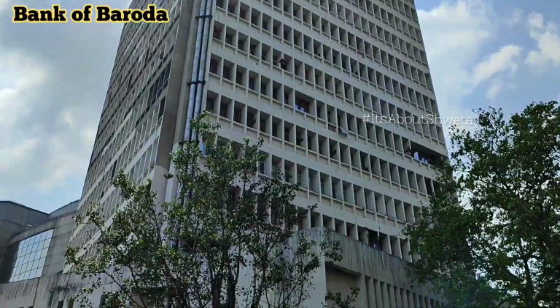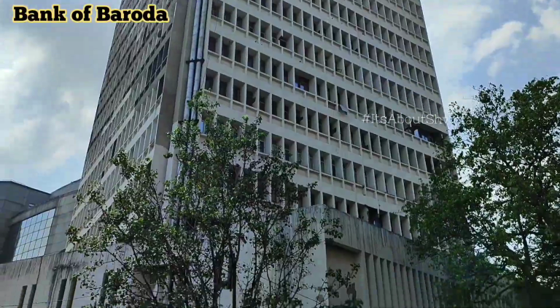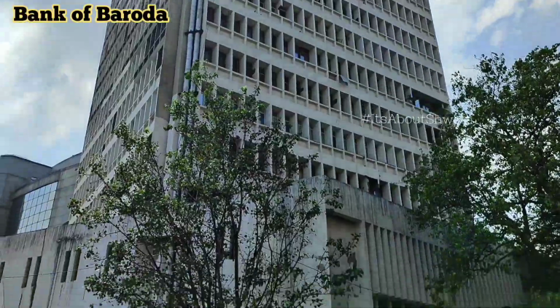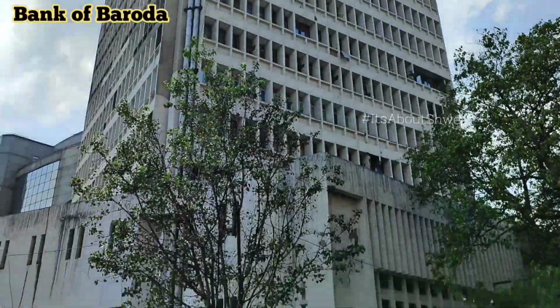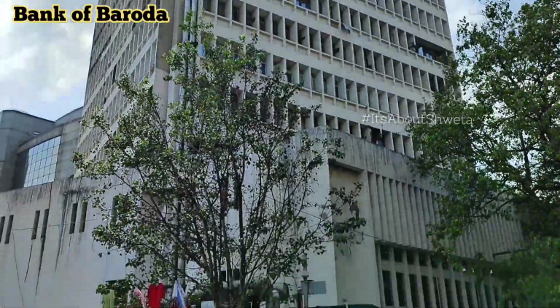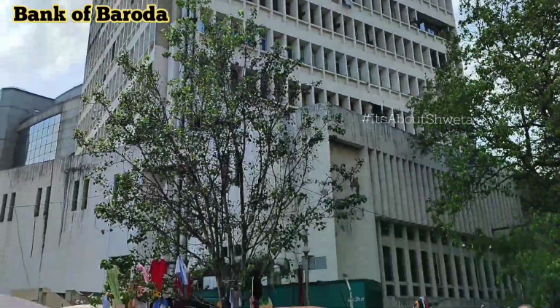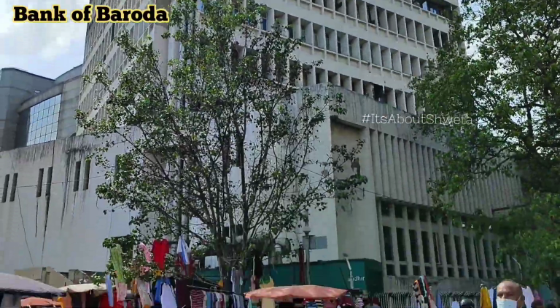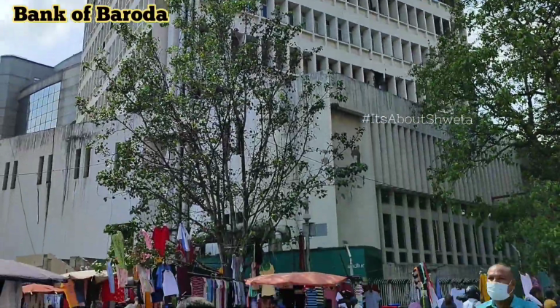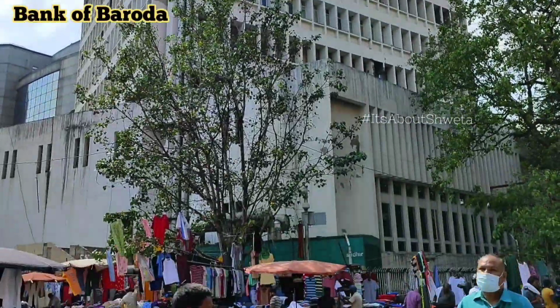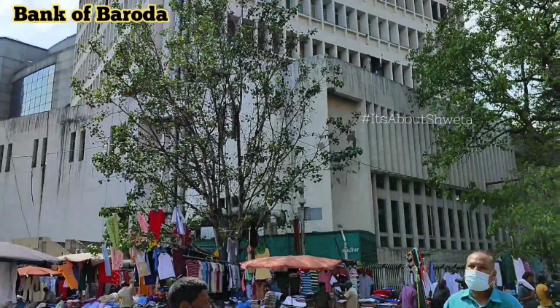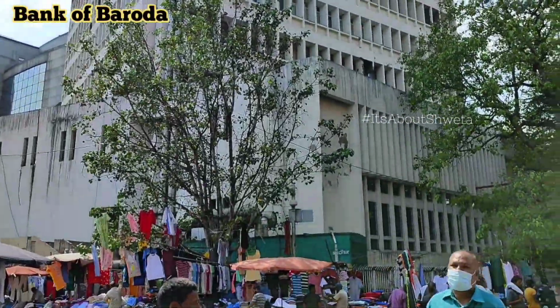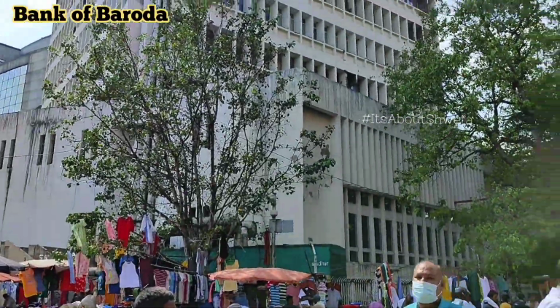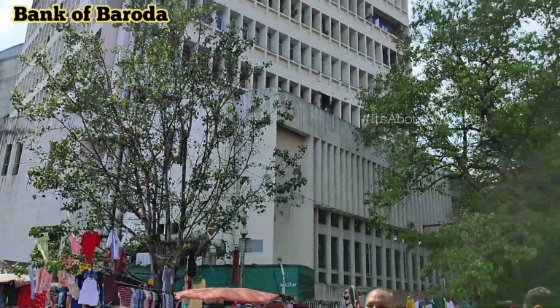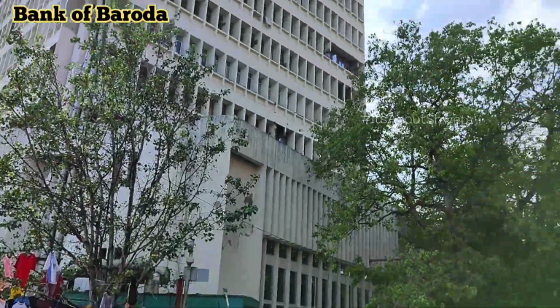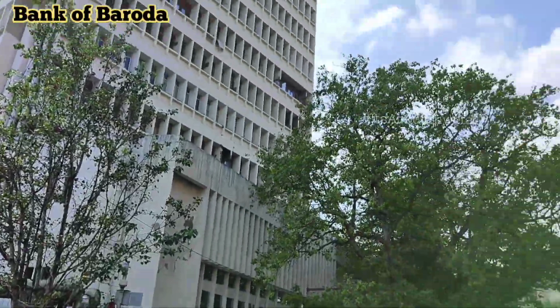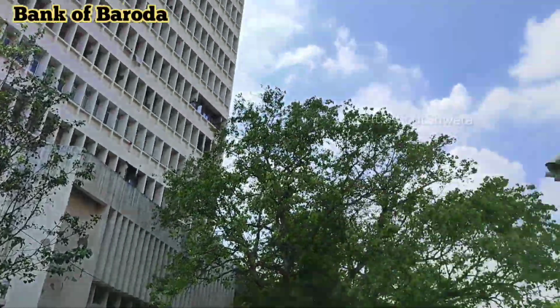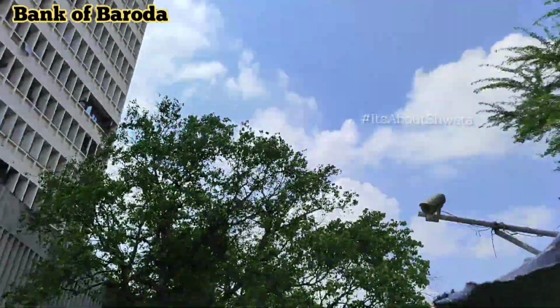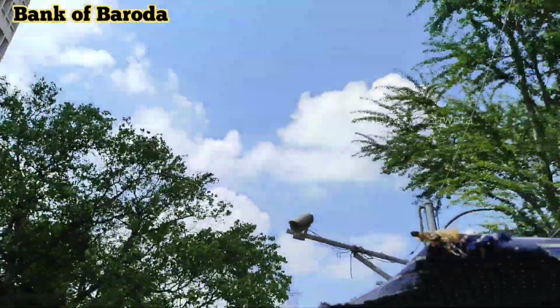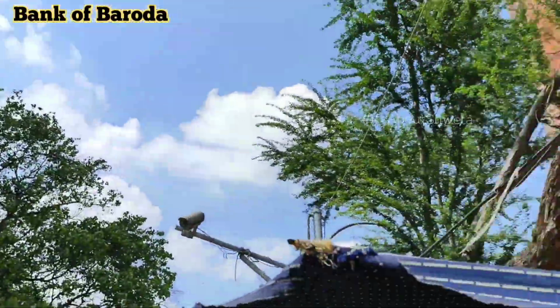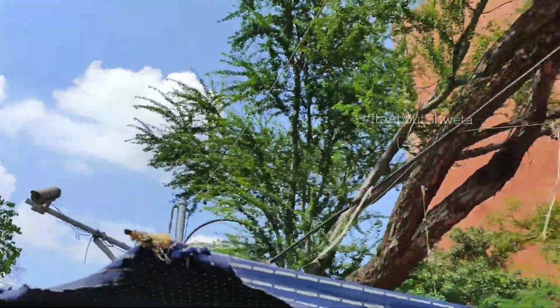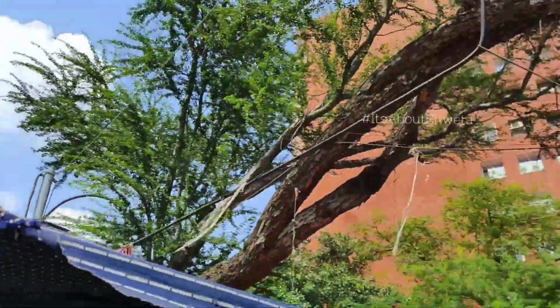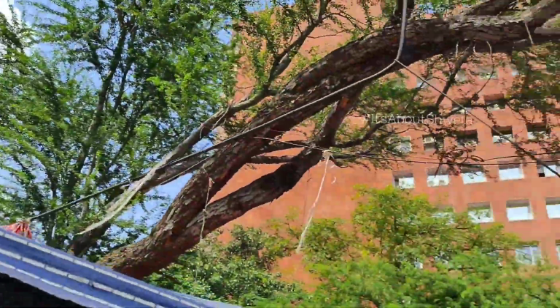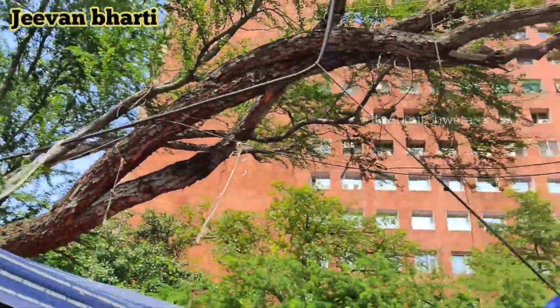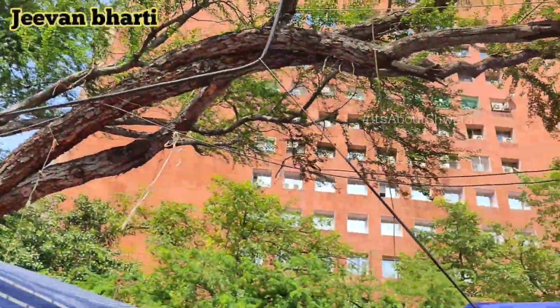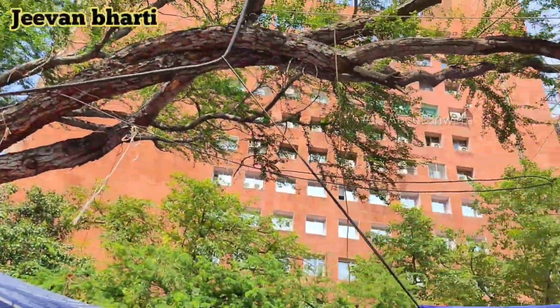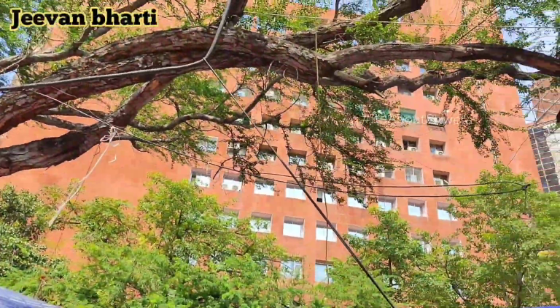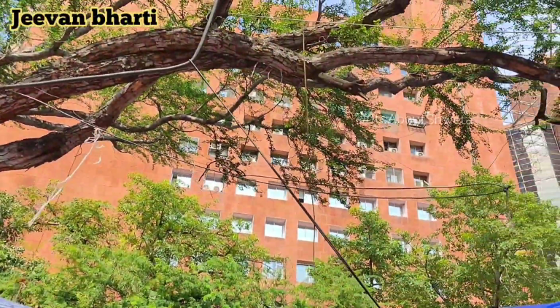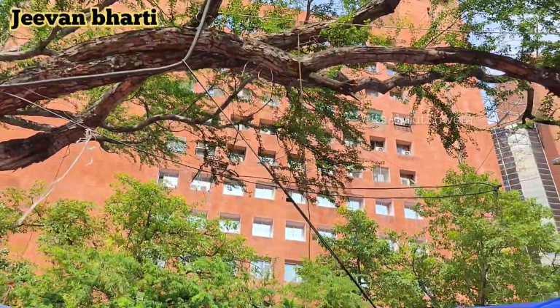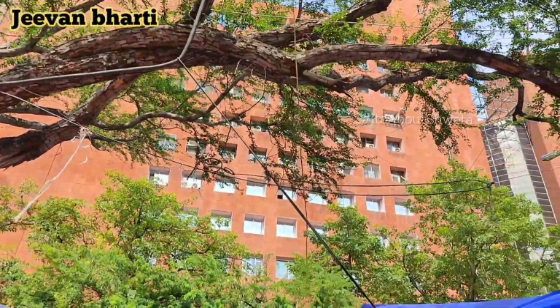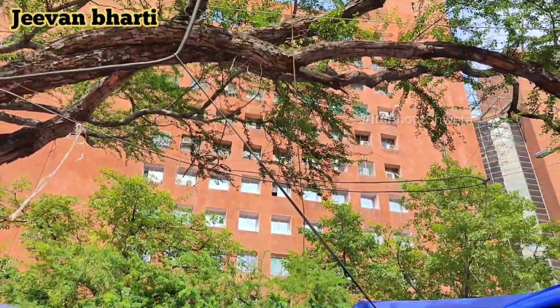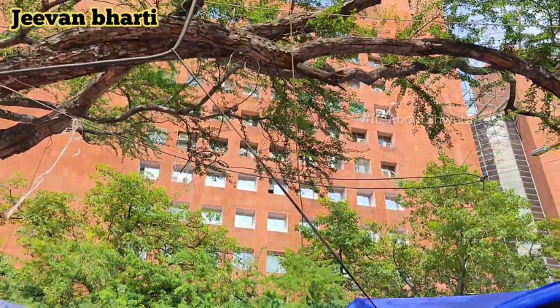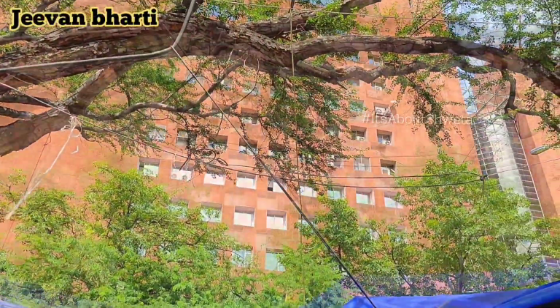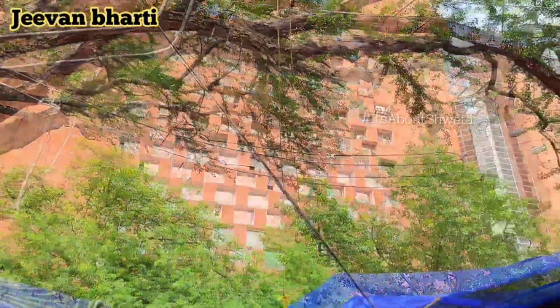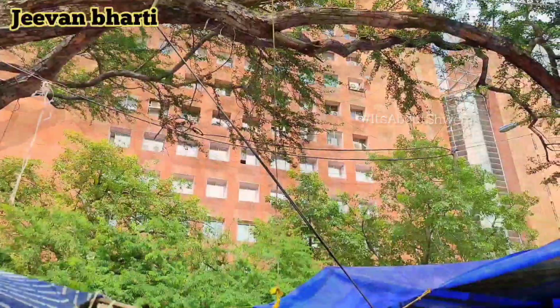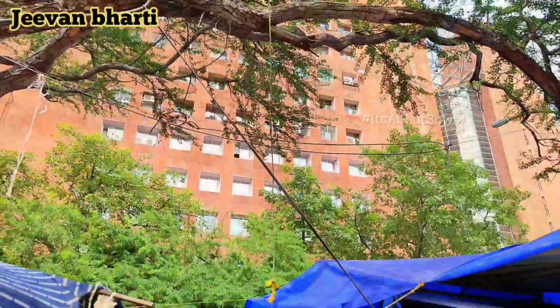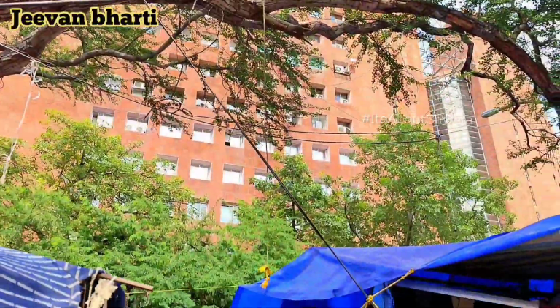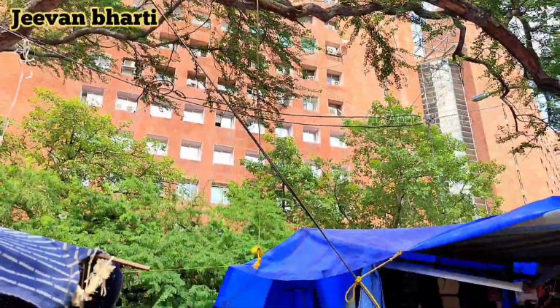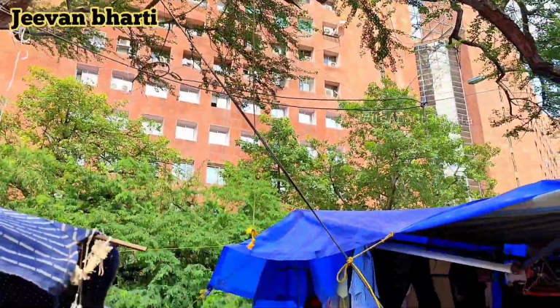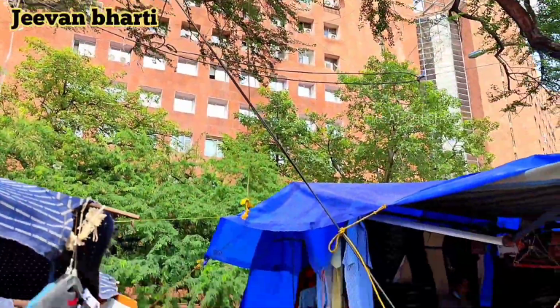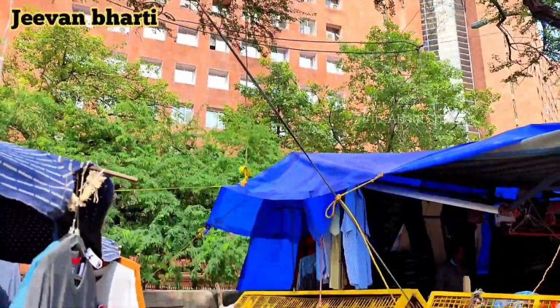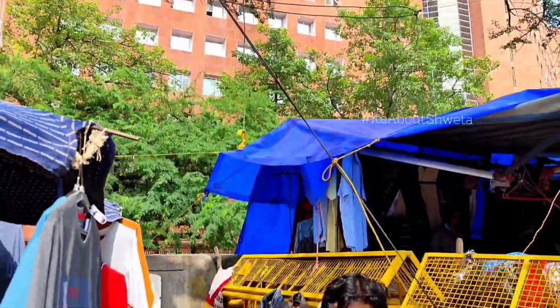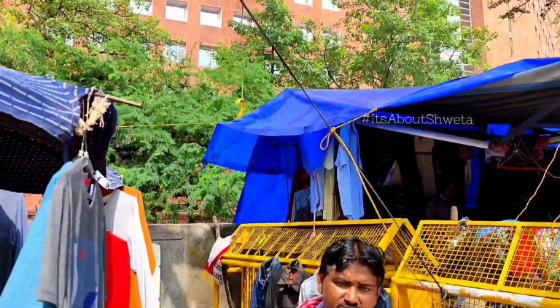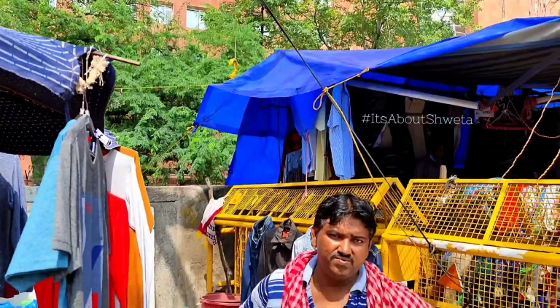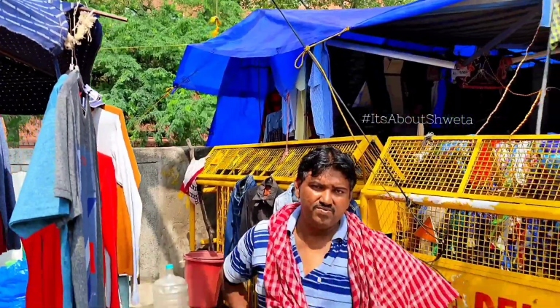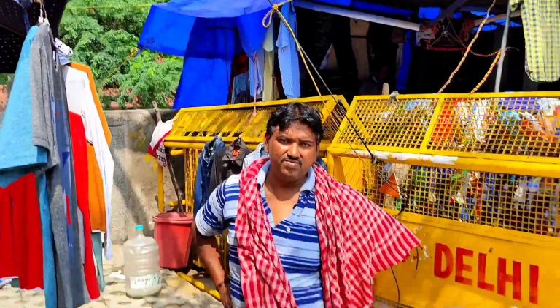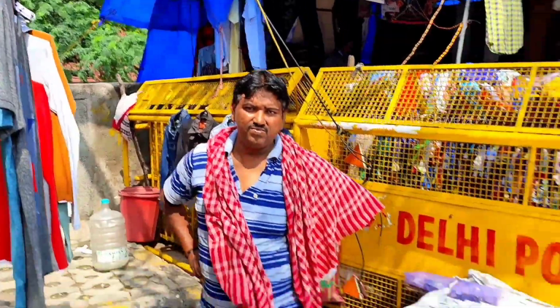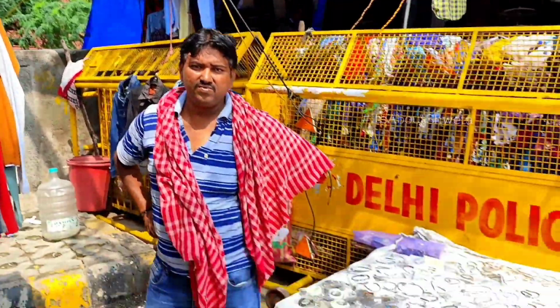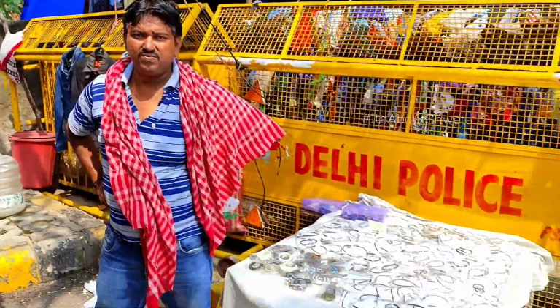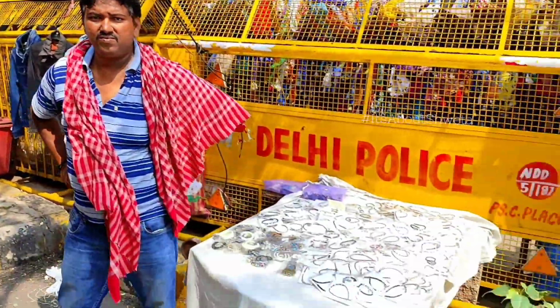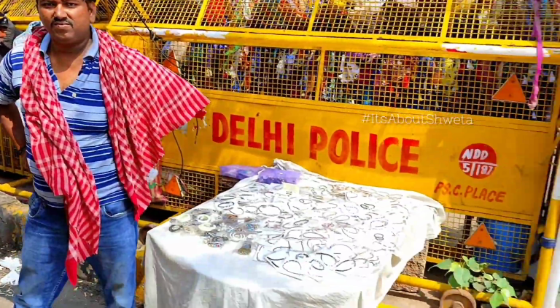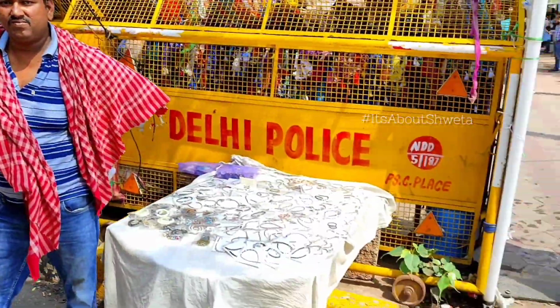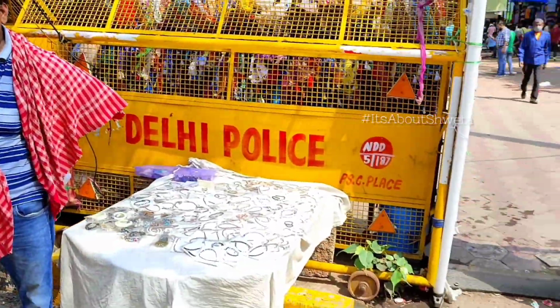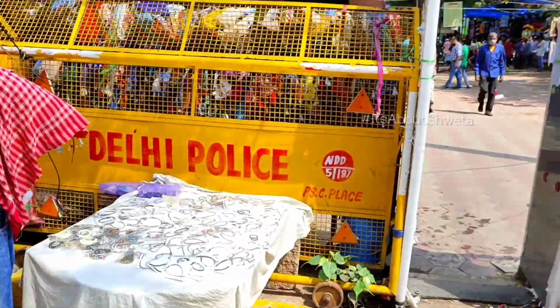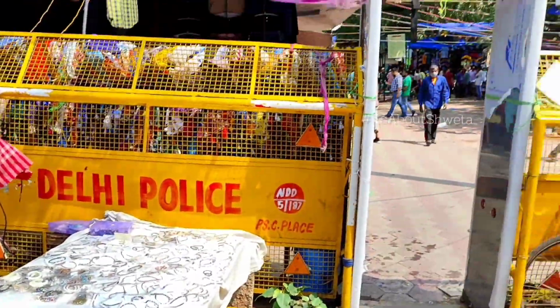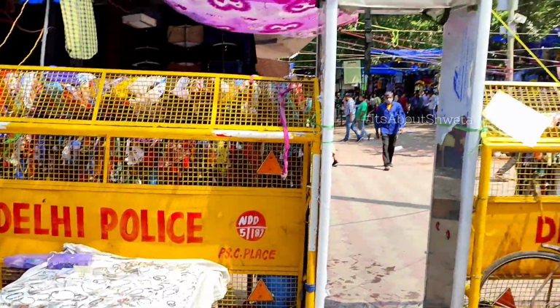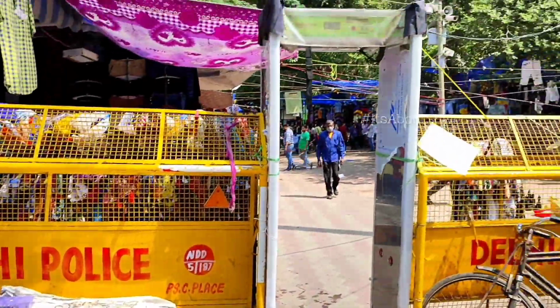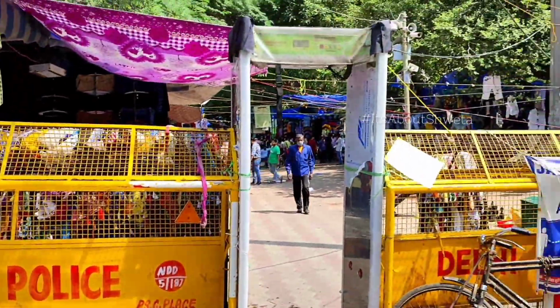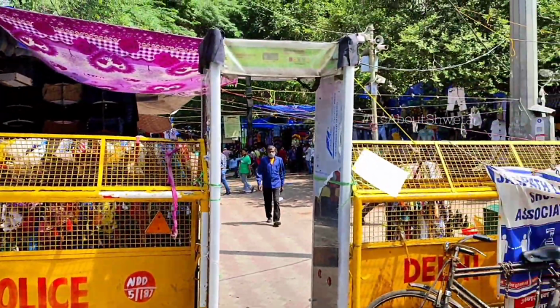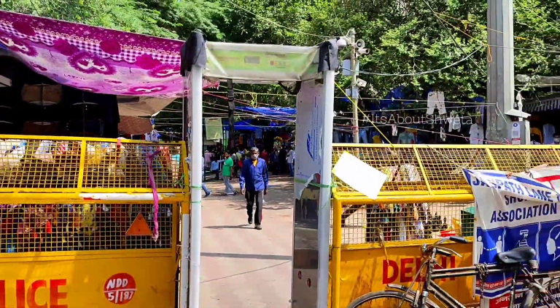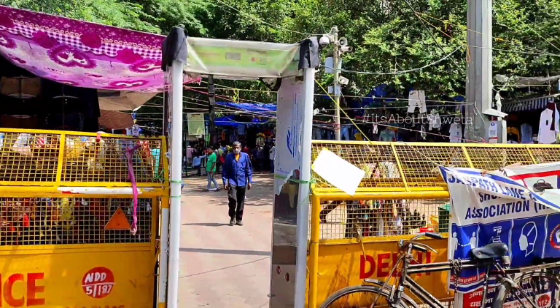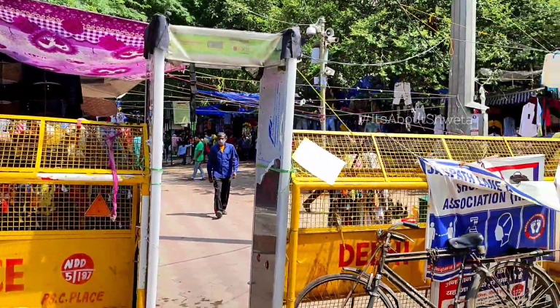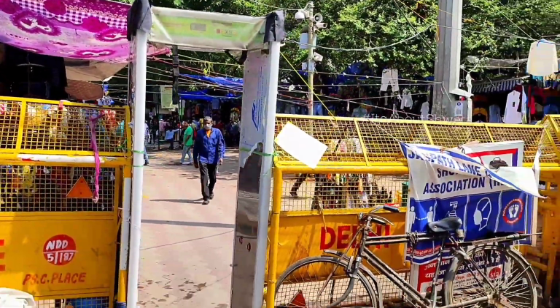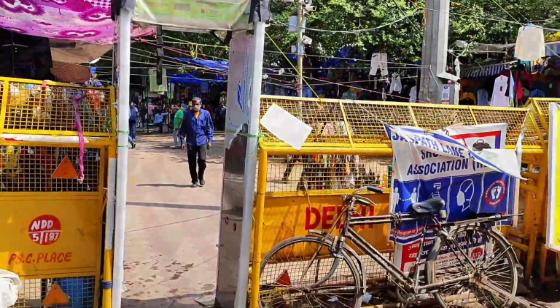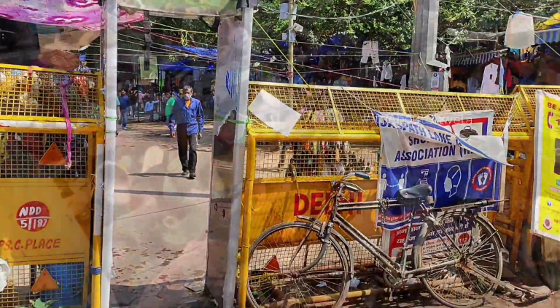Hello guys, welcome and welcome back to my channel, hope you all are doing well. Today I am going to Janpath market. I have entered from Bank of Baroda and Jeevan Bharti building.